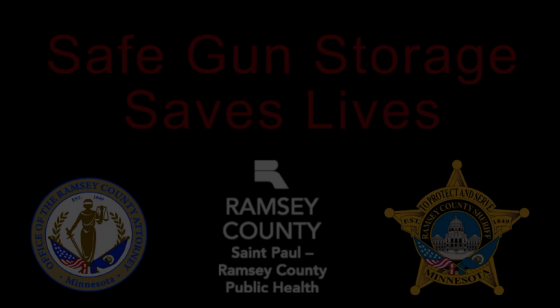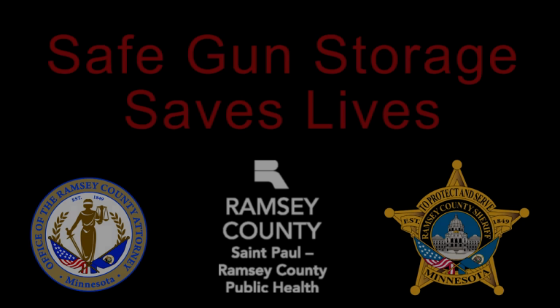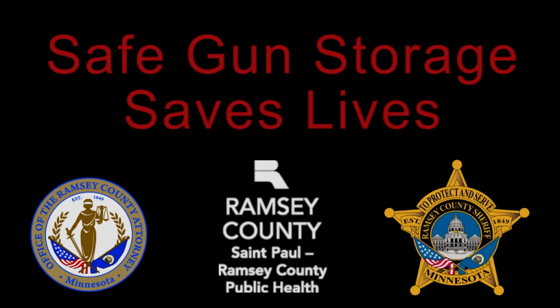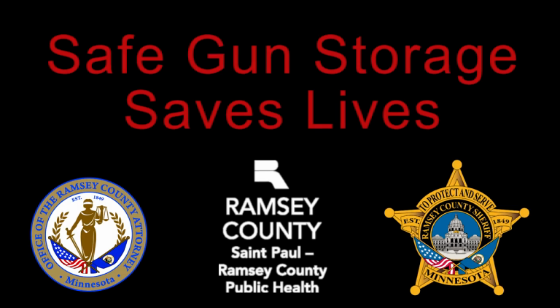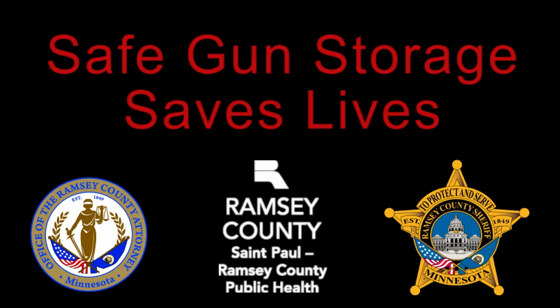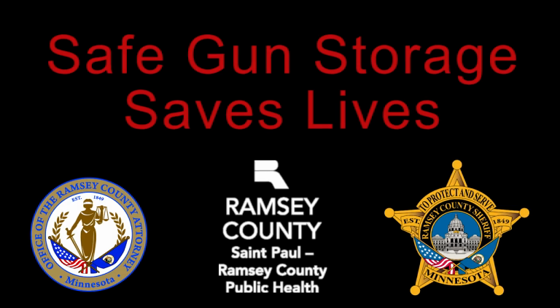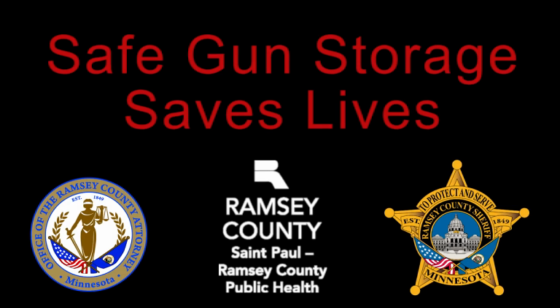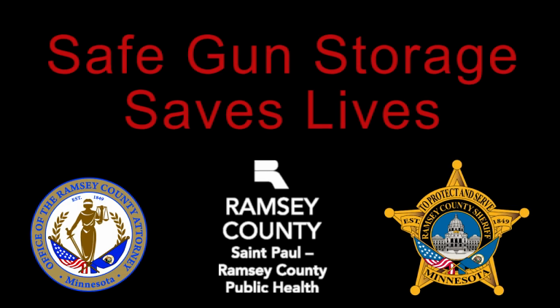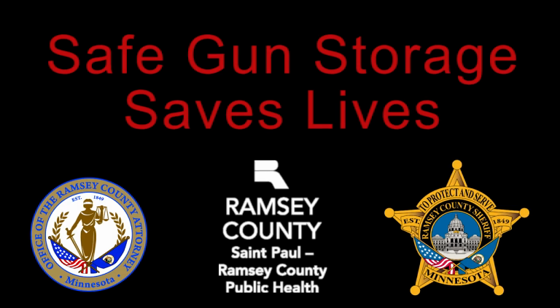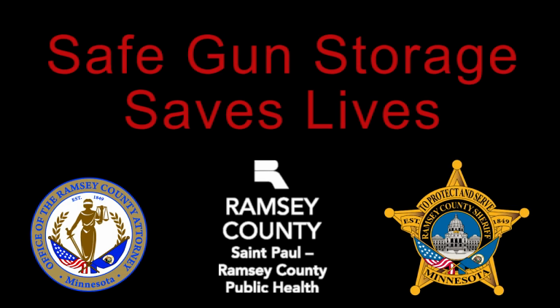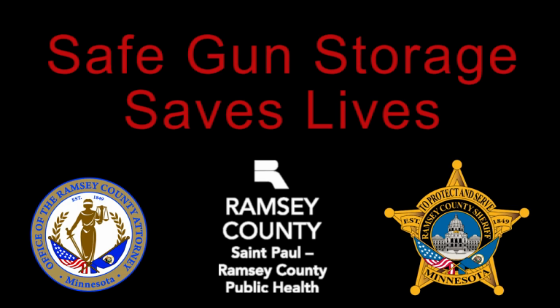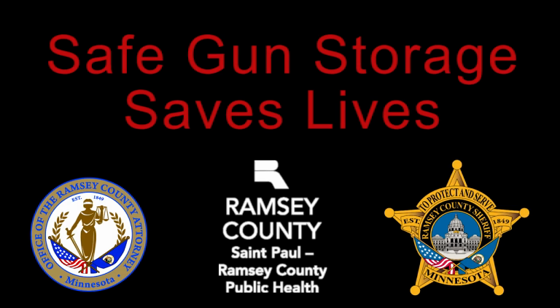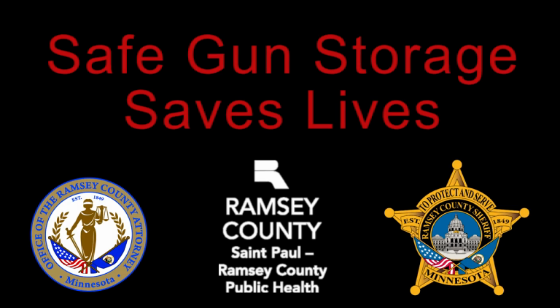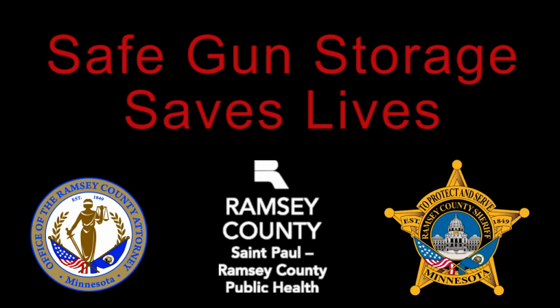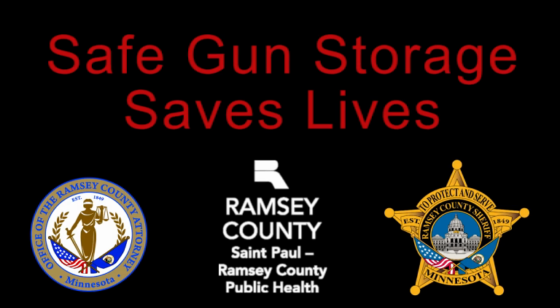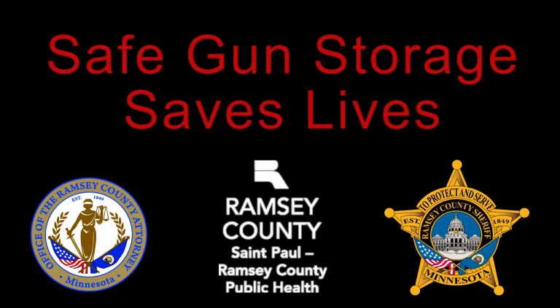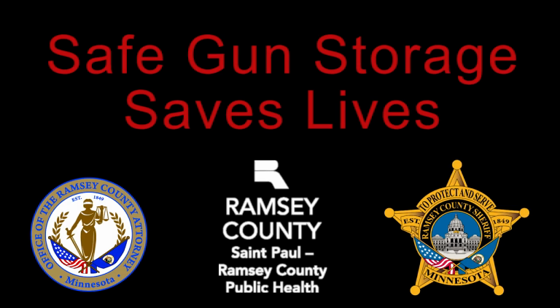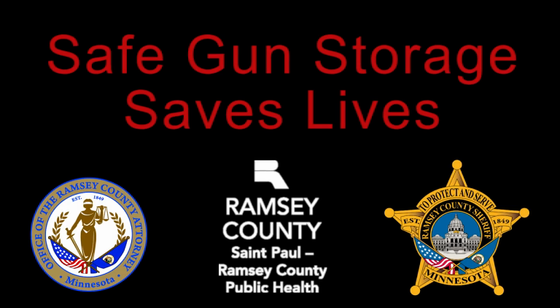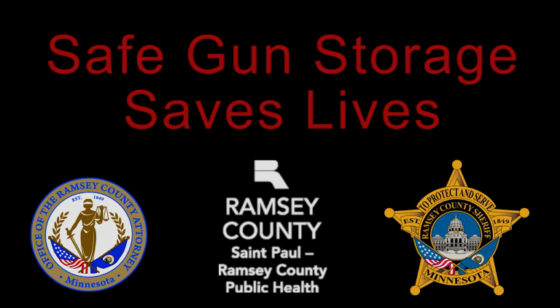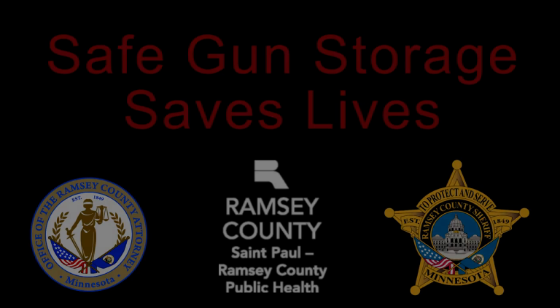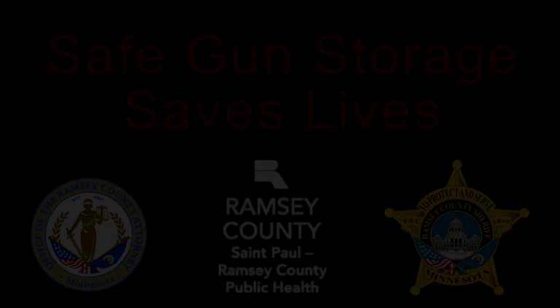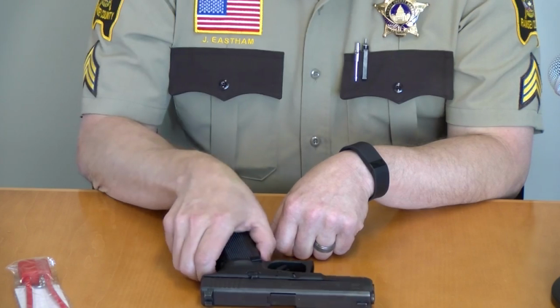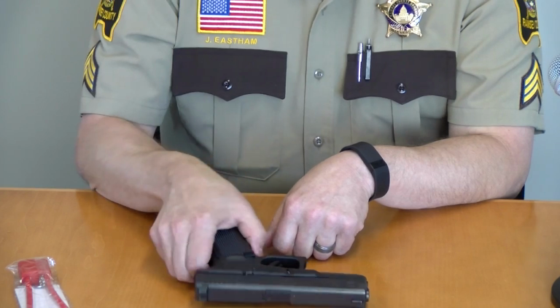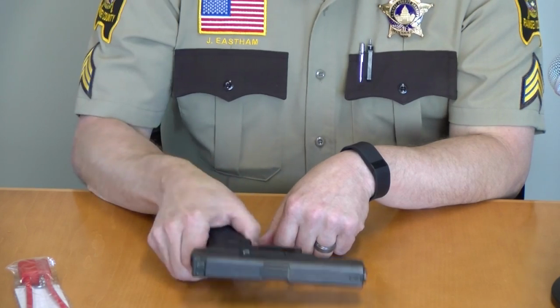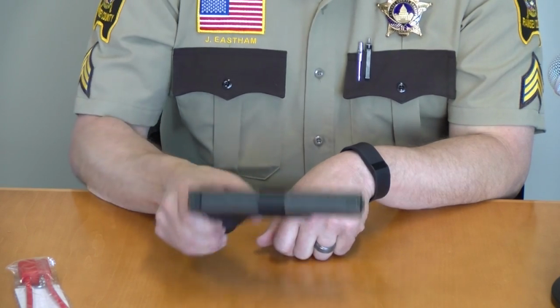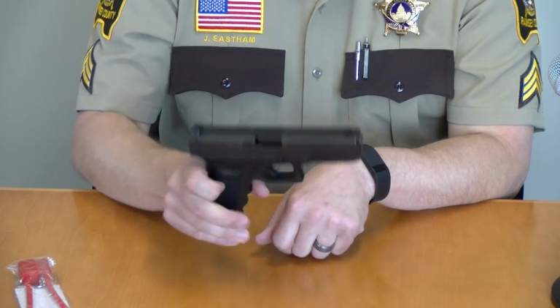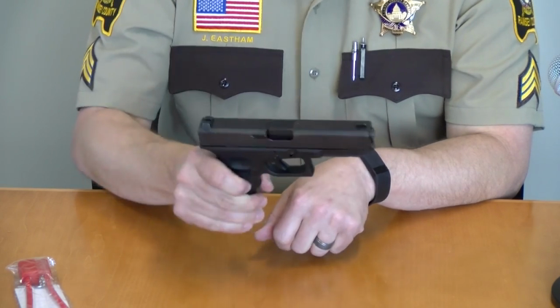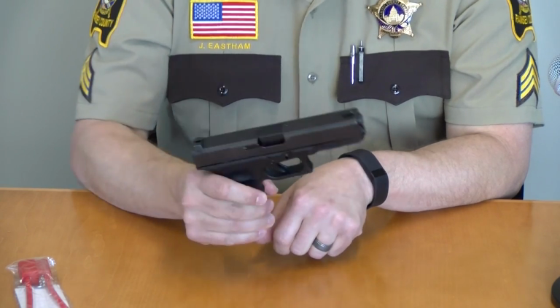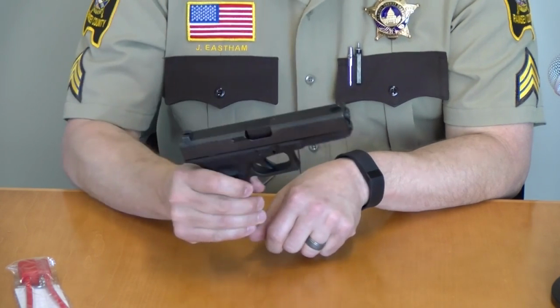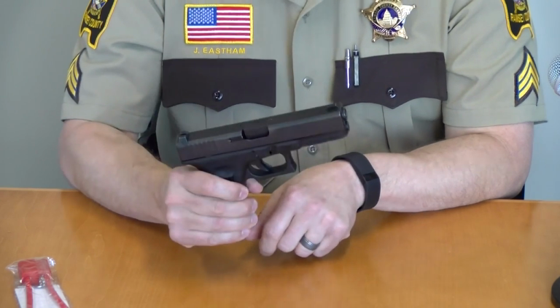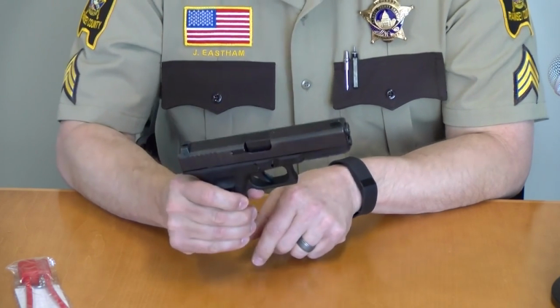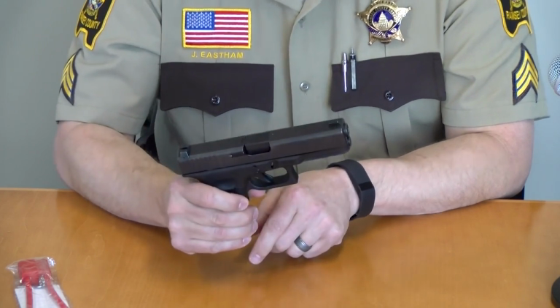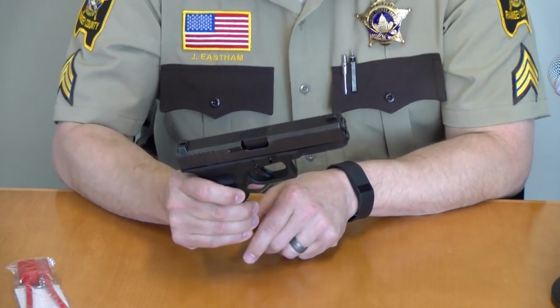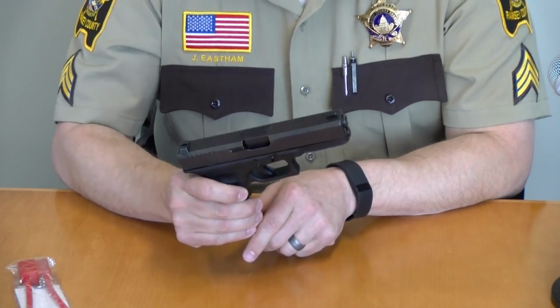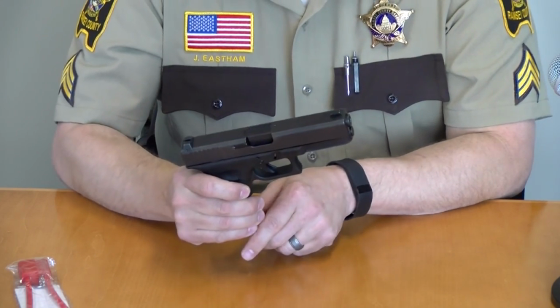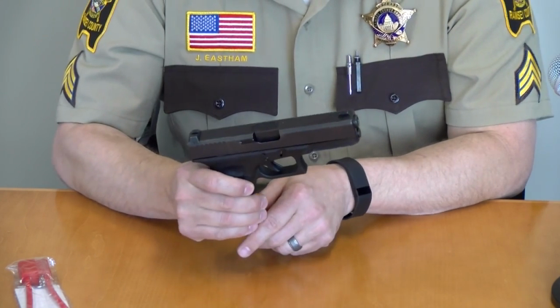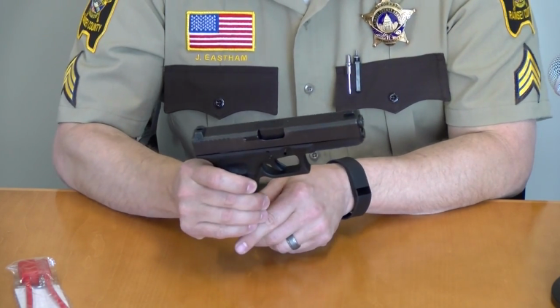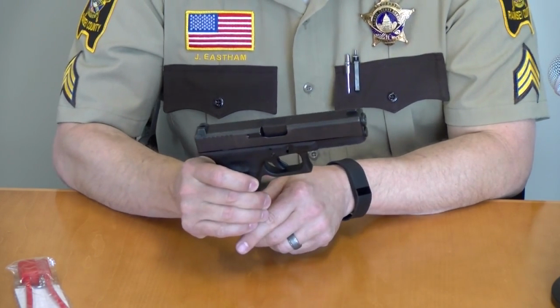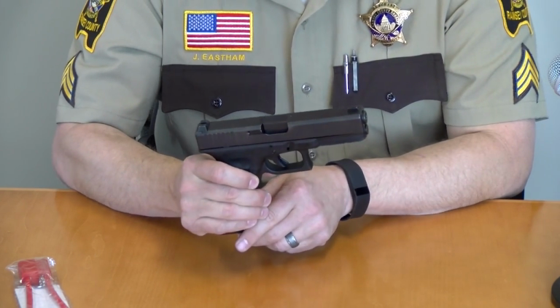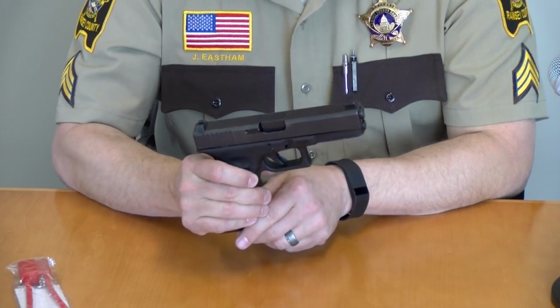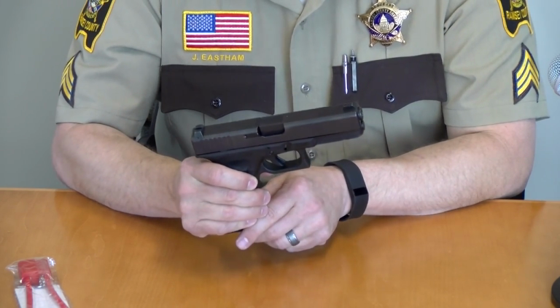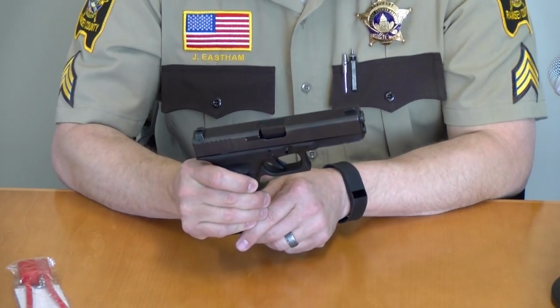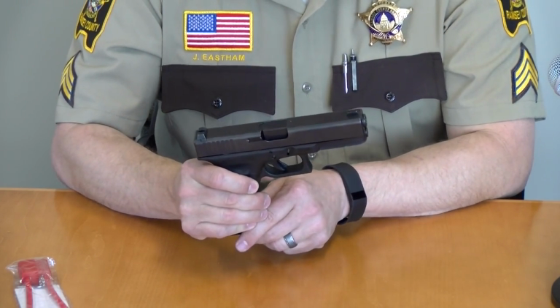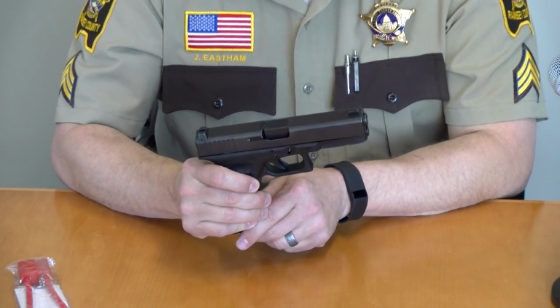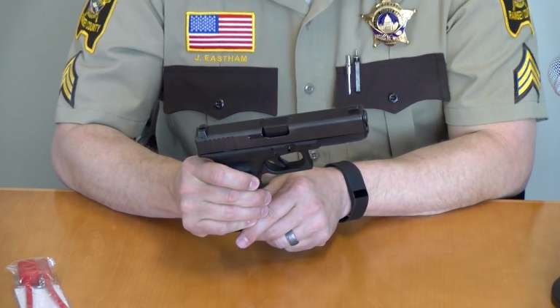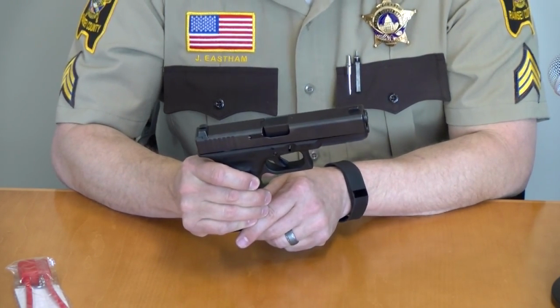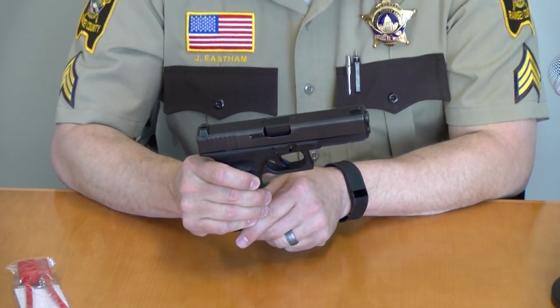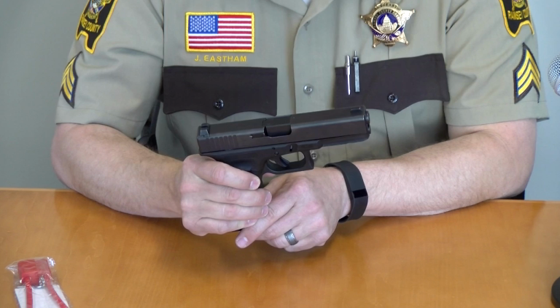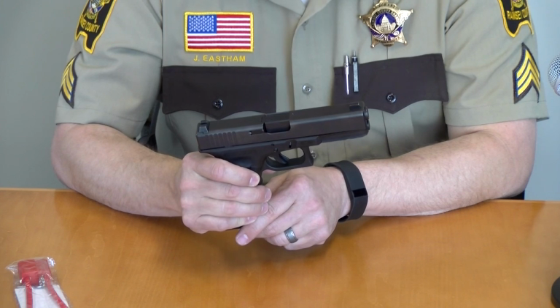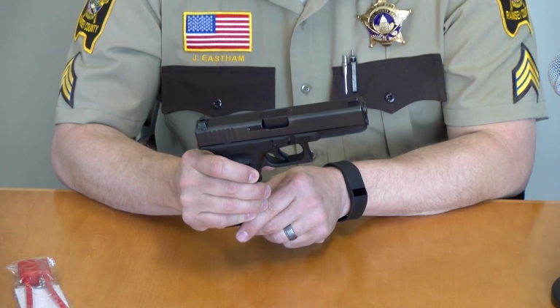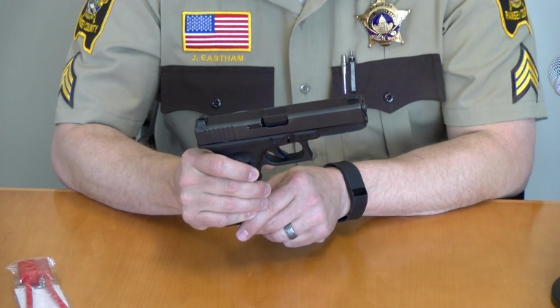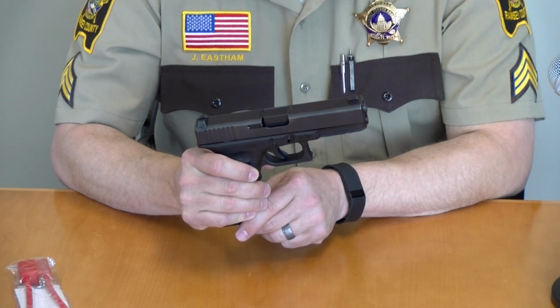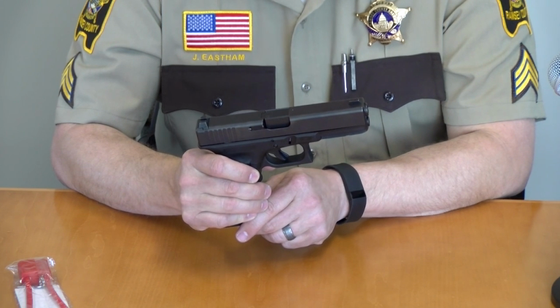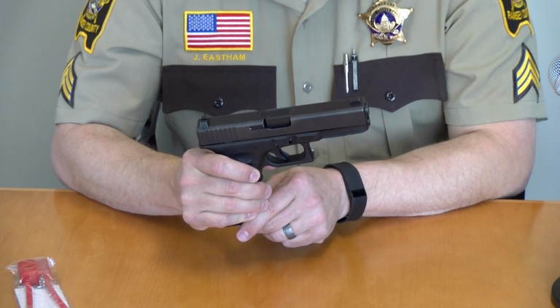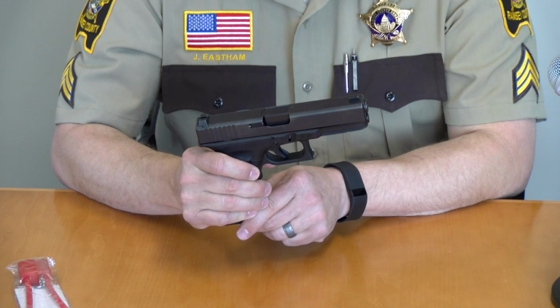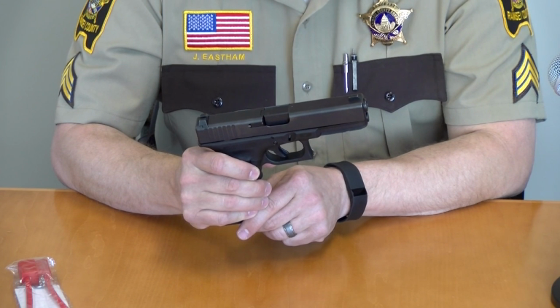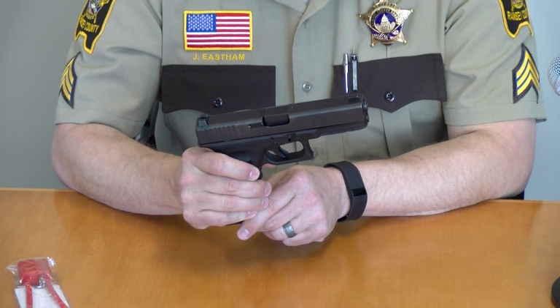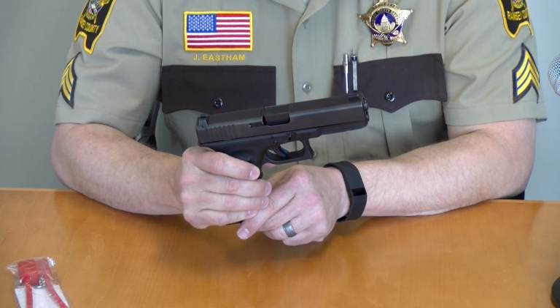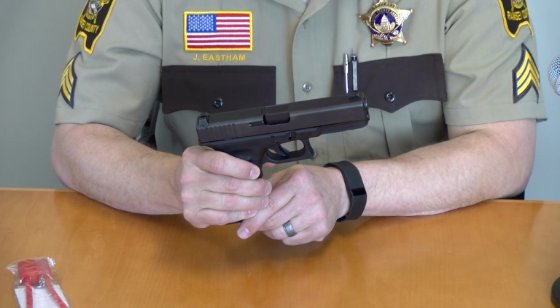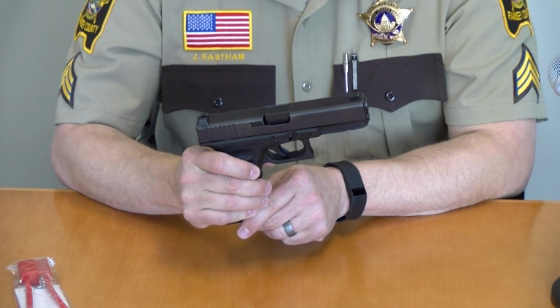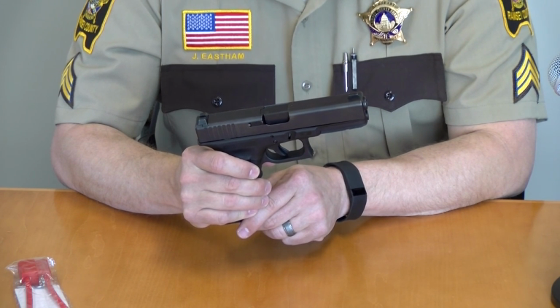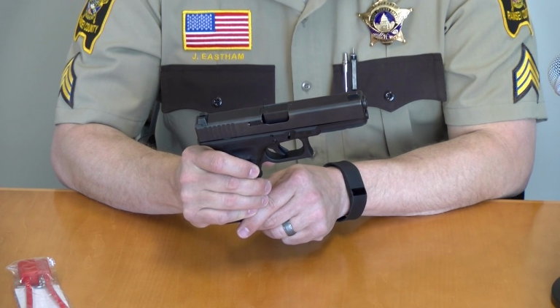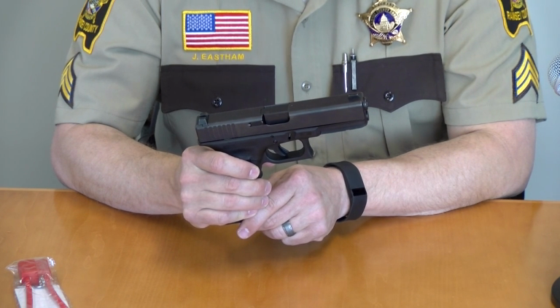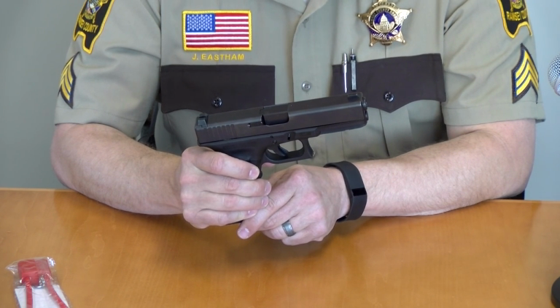Safe gun storage saves lives. Today I'm going to show you how to place your free Ramsey County gun lock into a semi-automatic handgun.